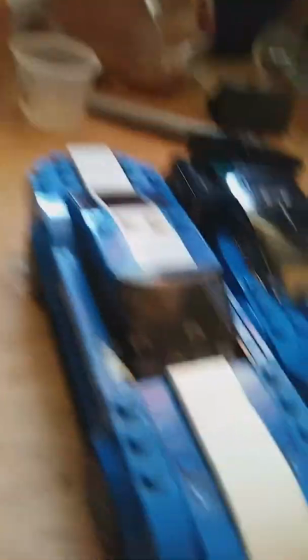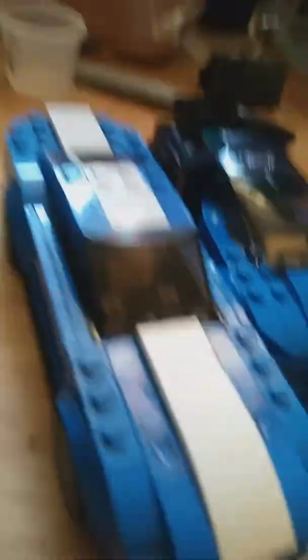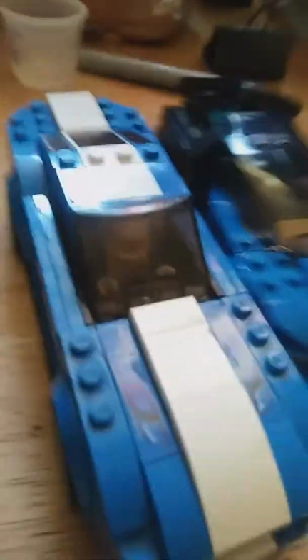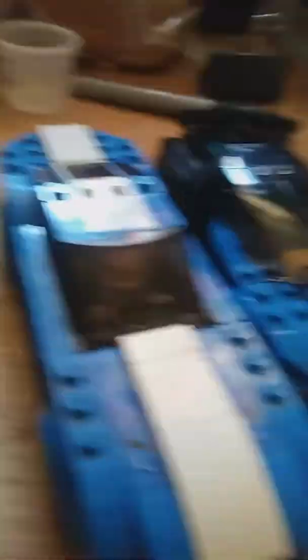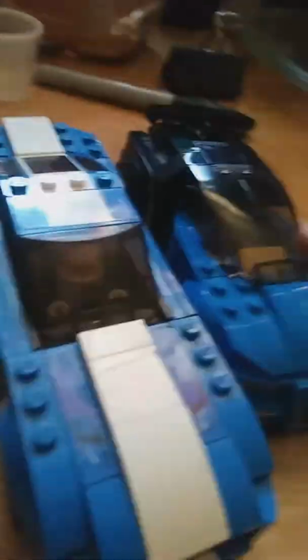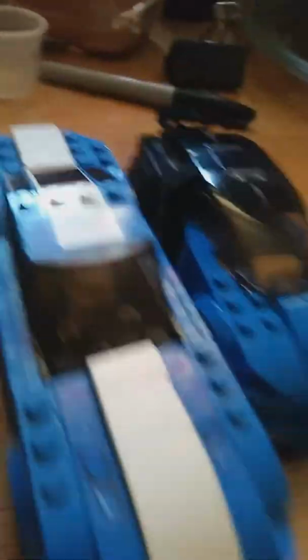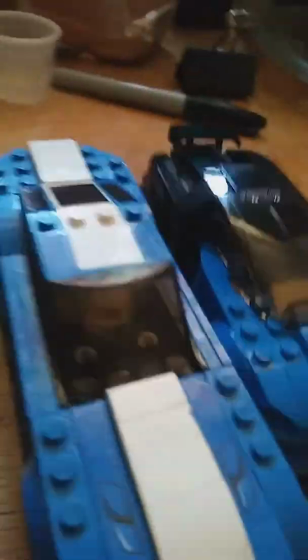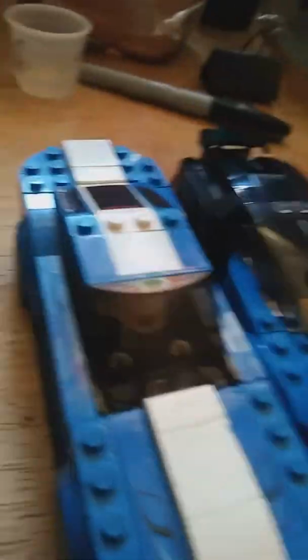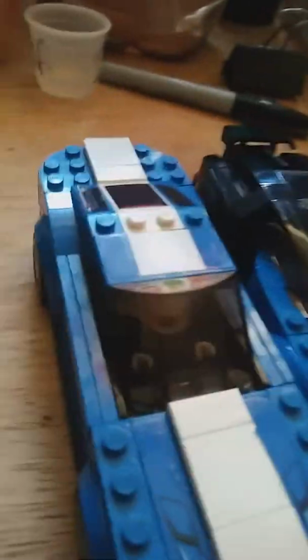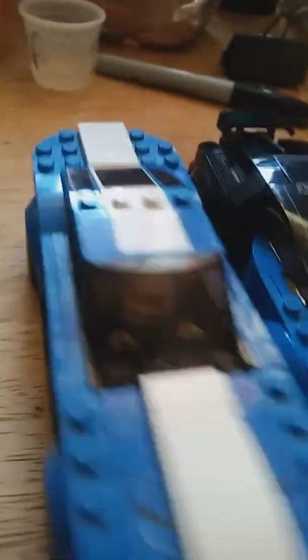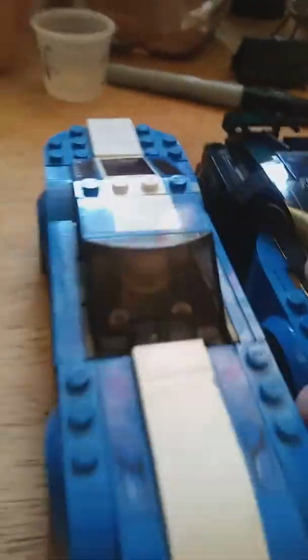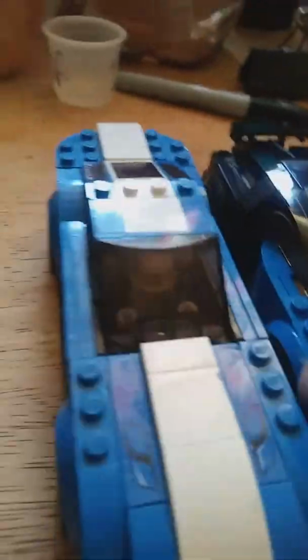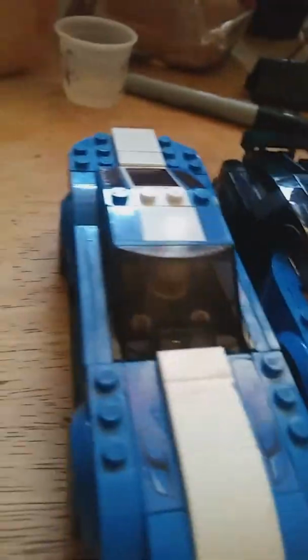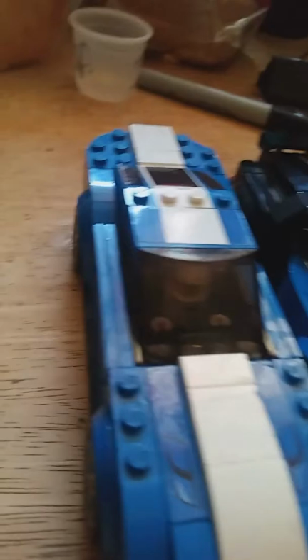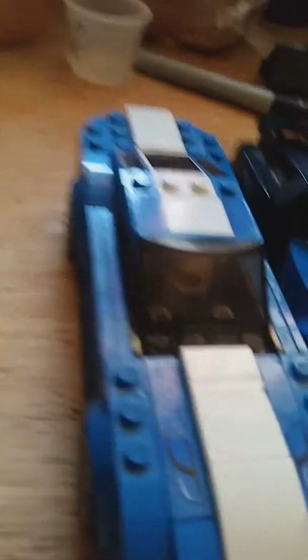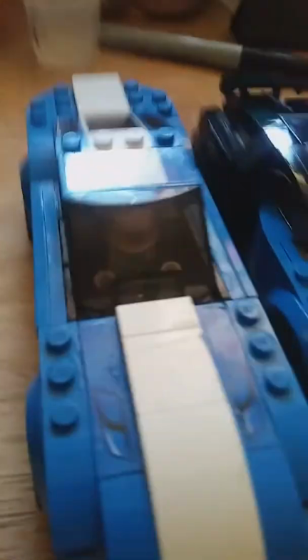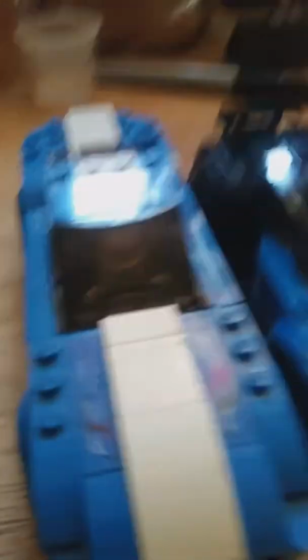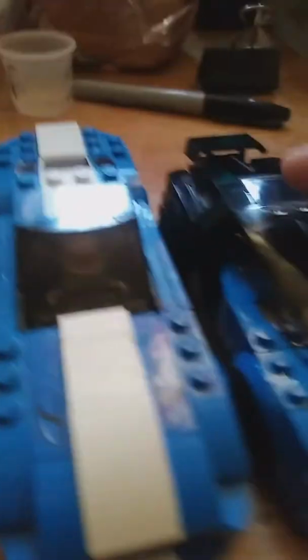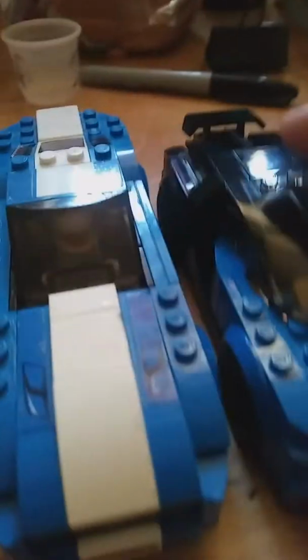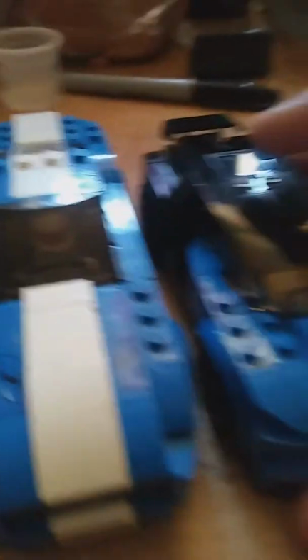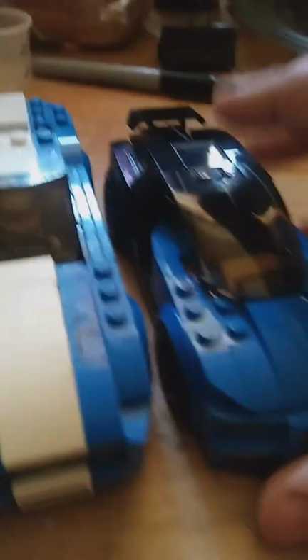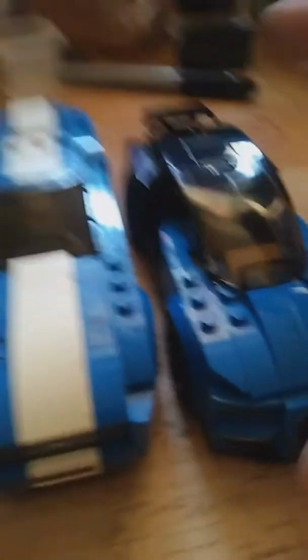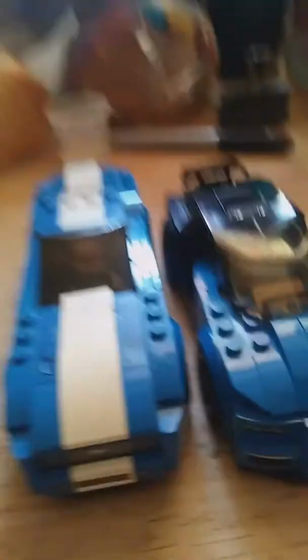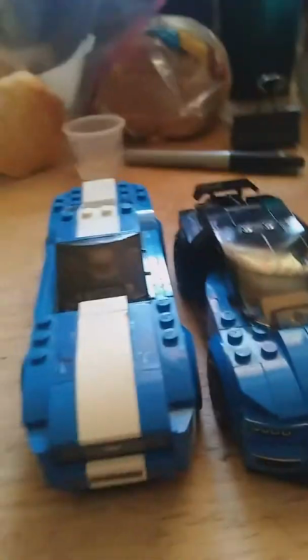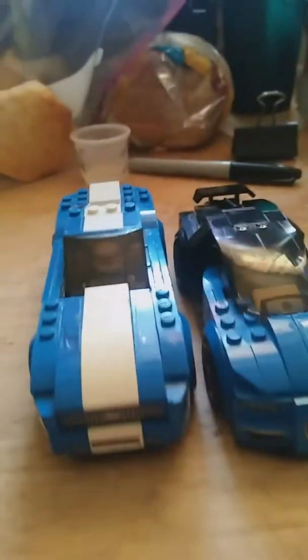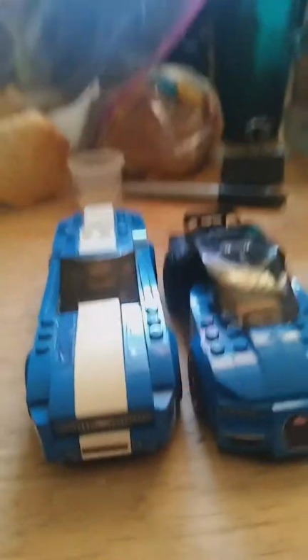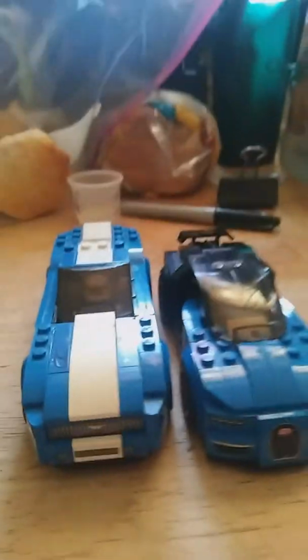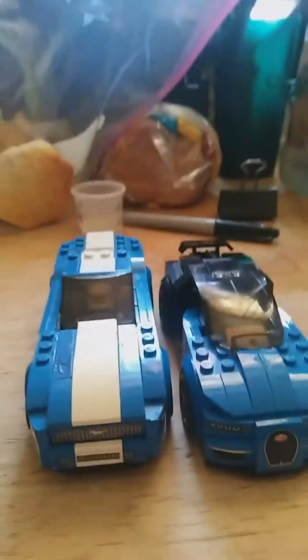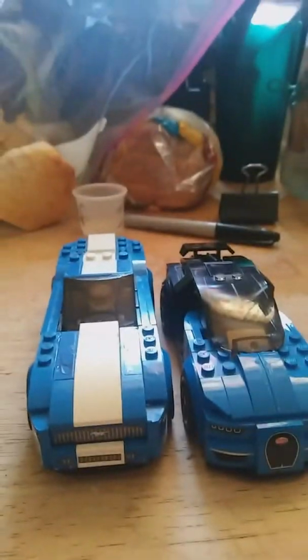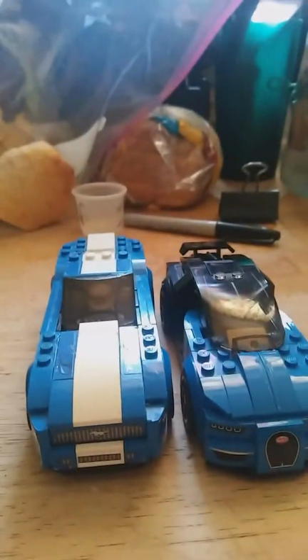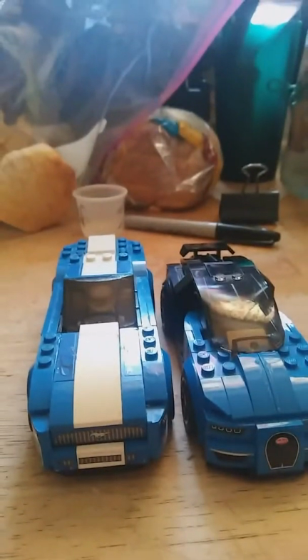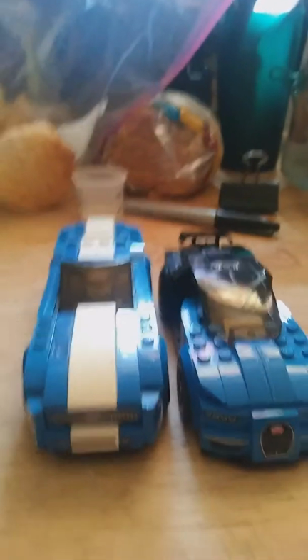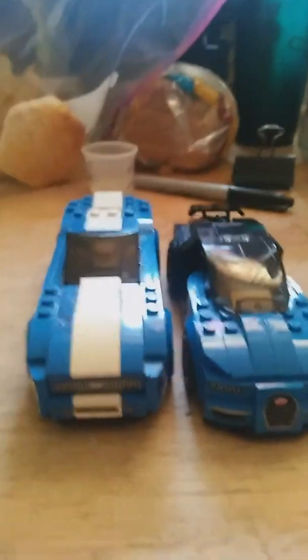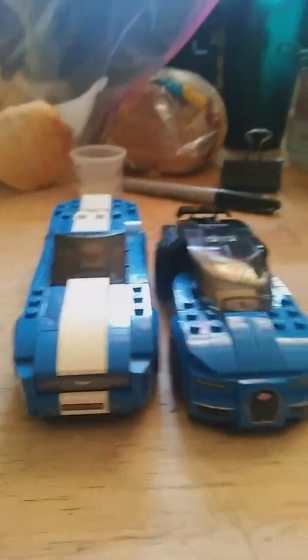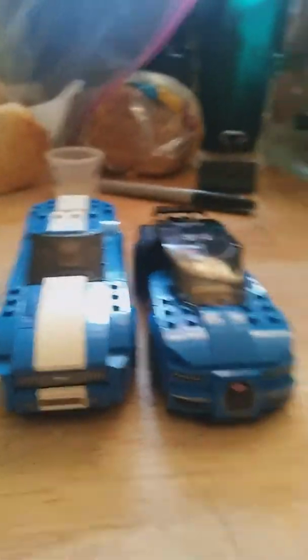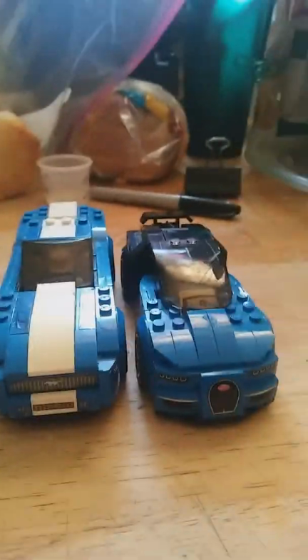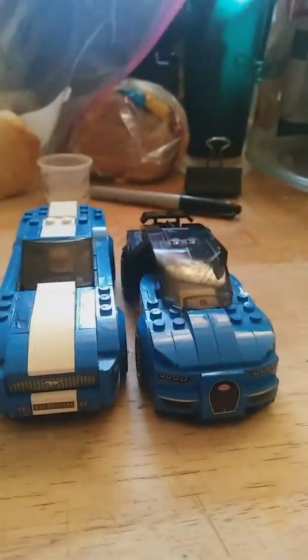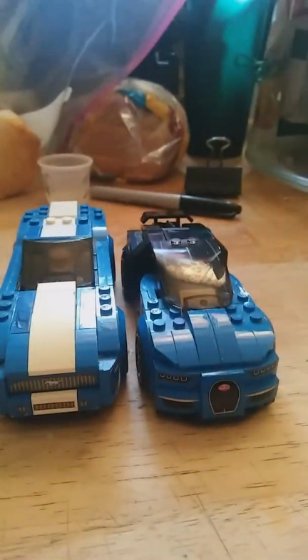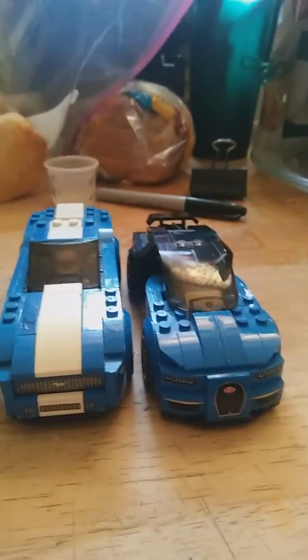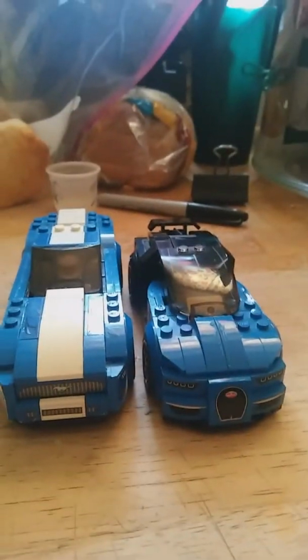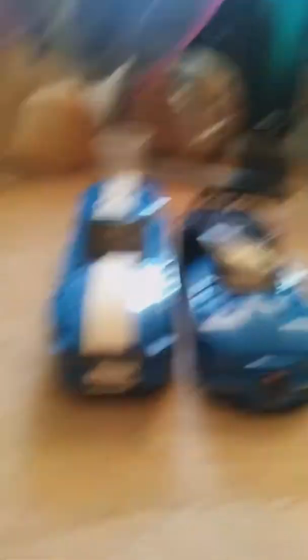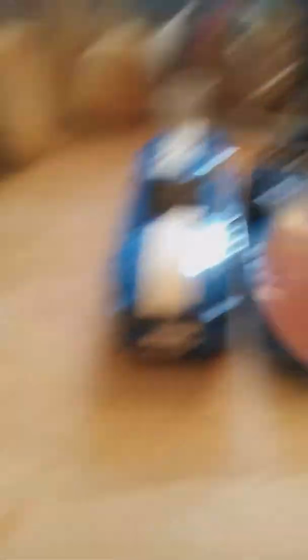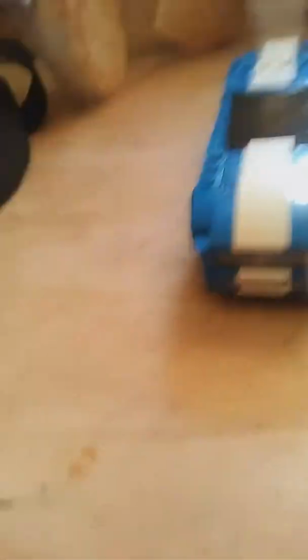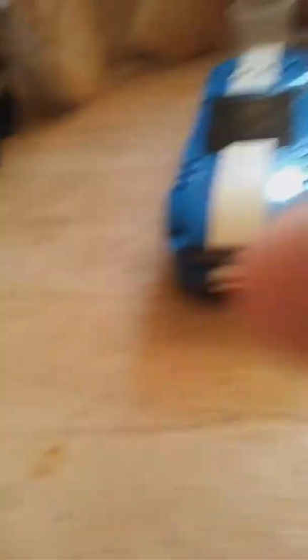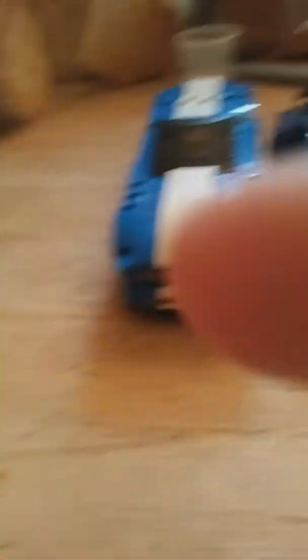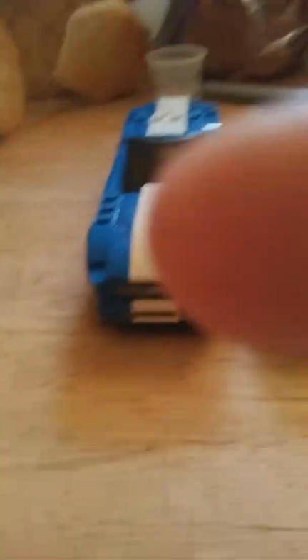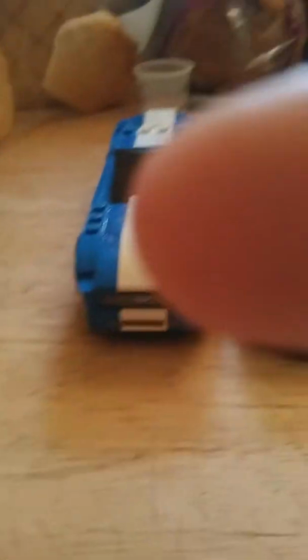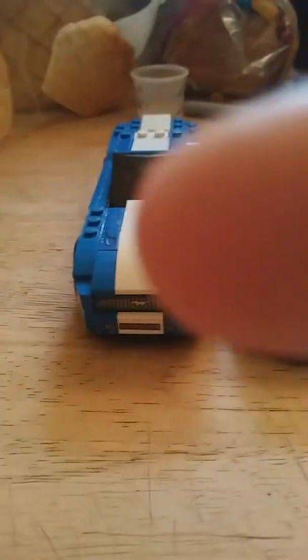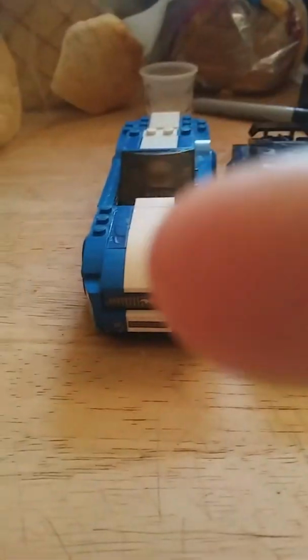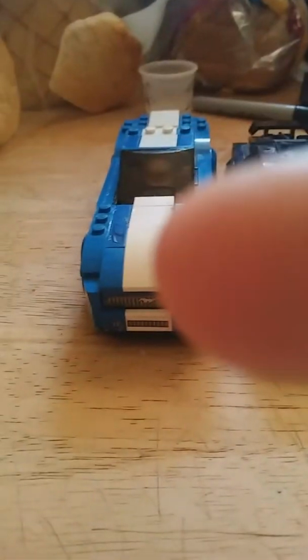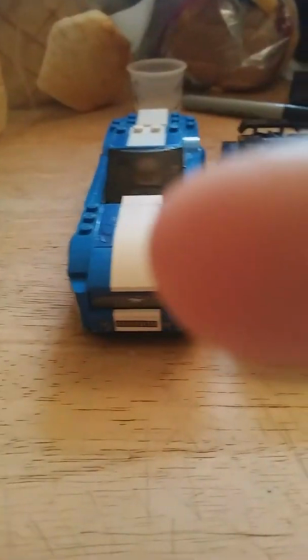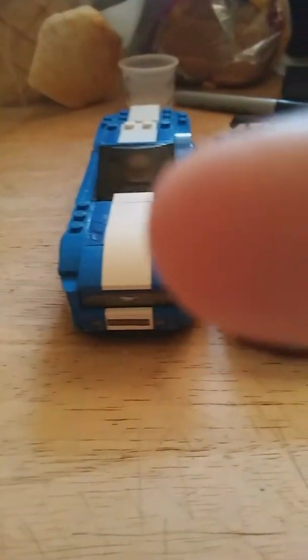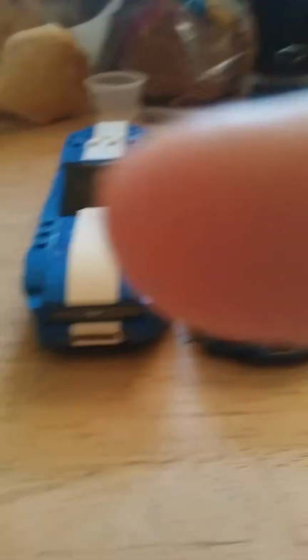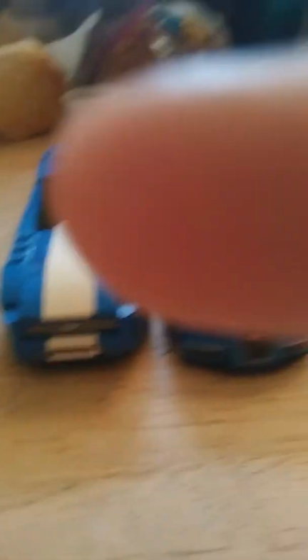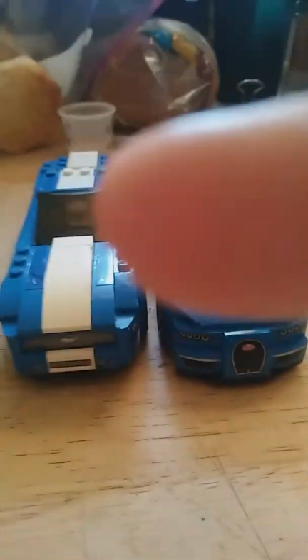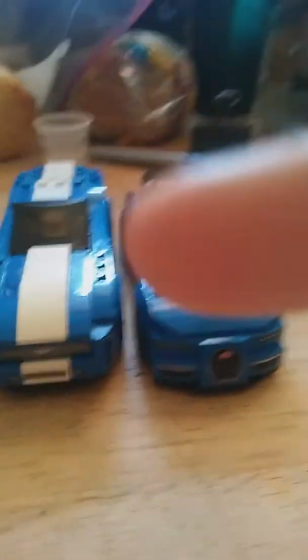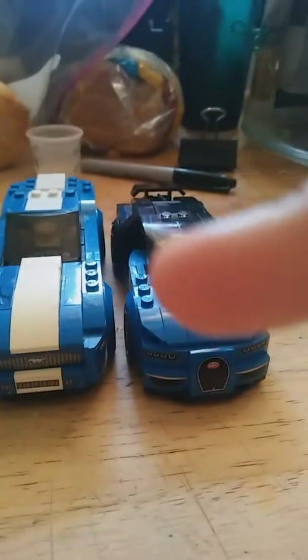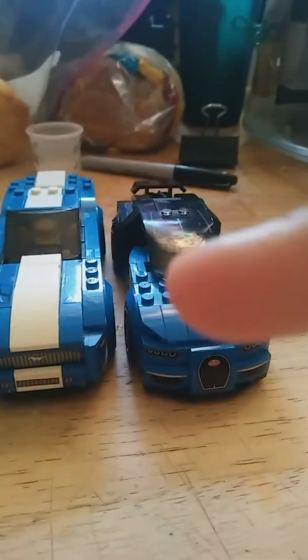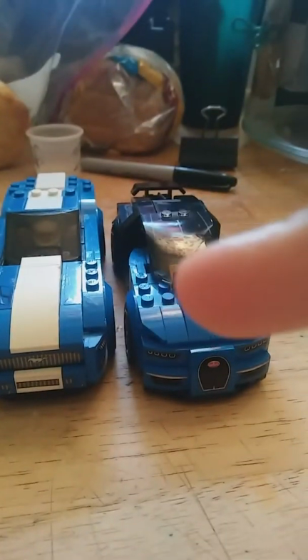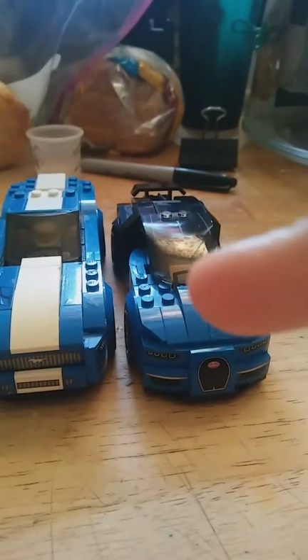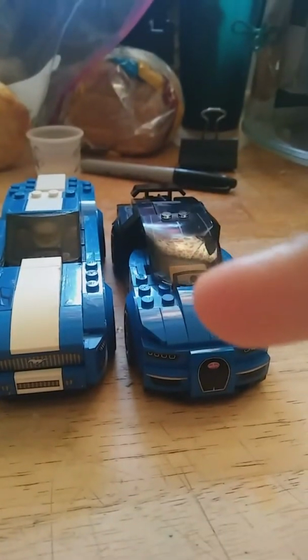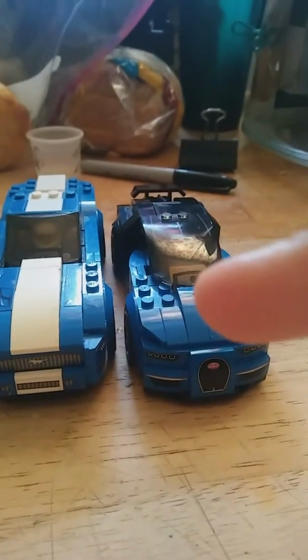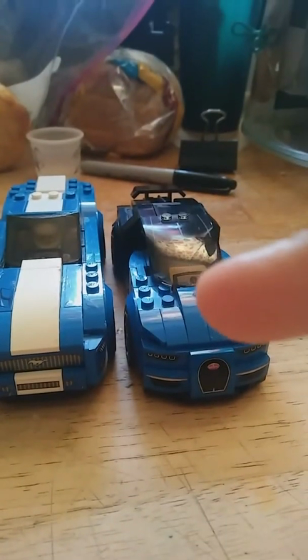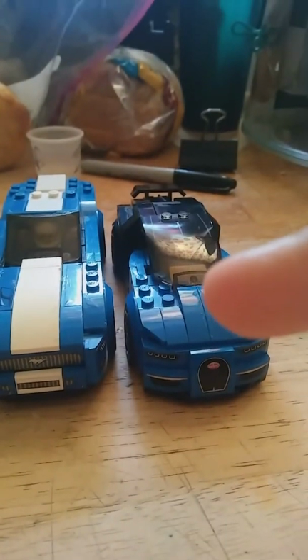I don't really like Bugattis, but I kind of liked it because it's blue. I think these two share a similar personality — he's got blue and white, he's got blue and black.